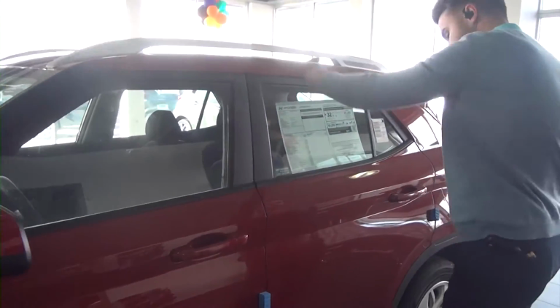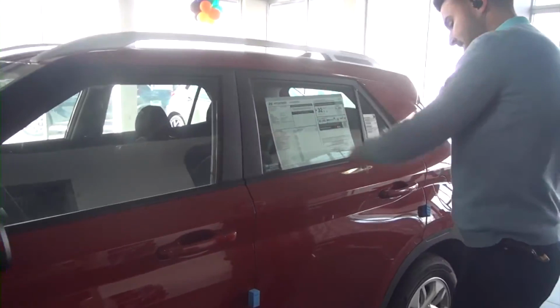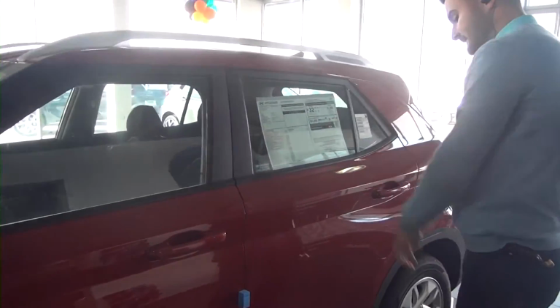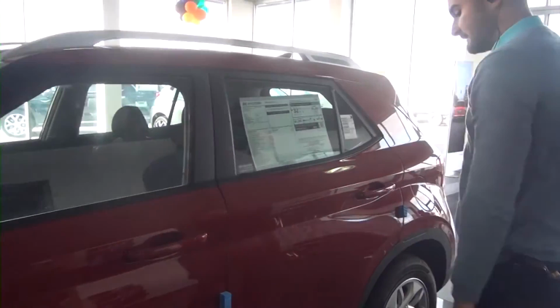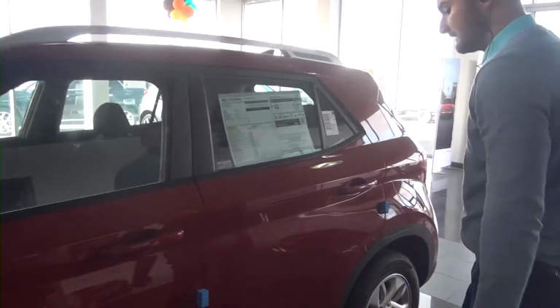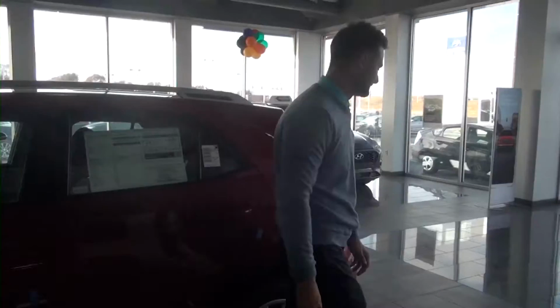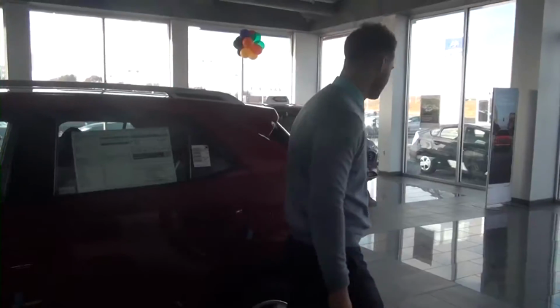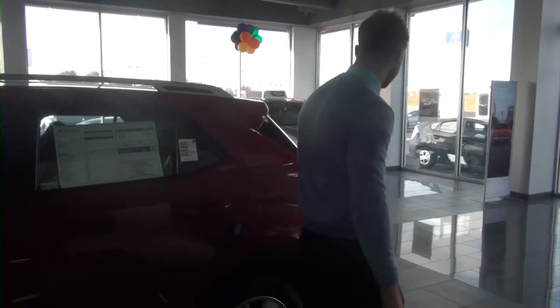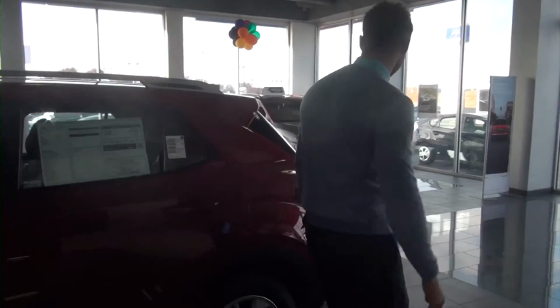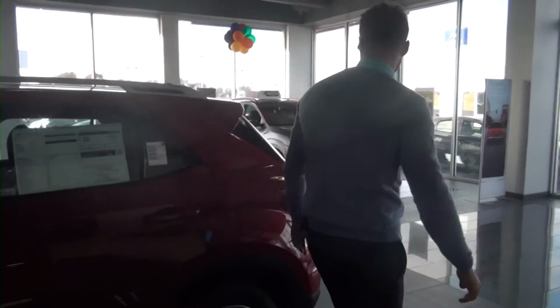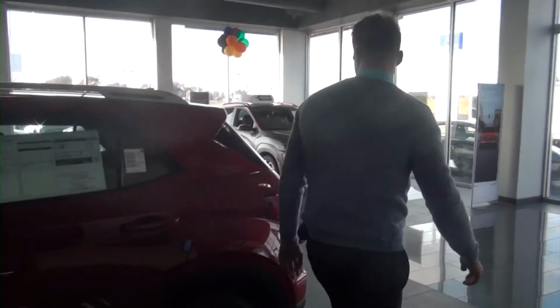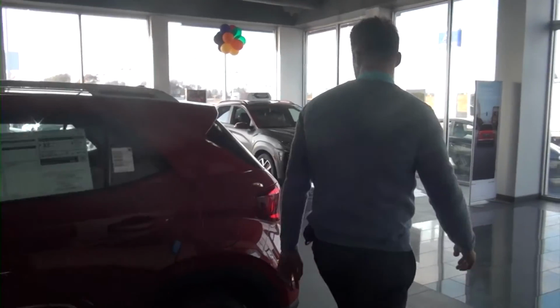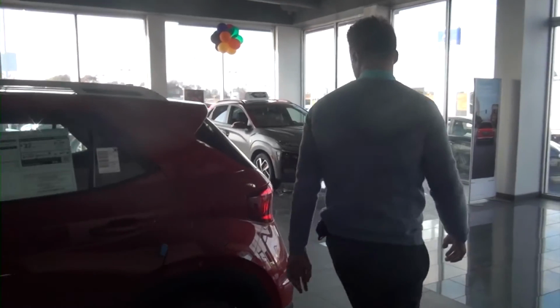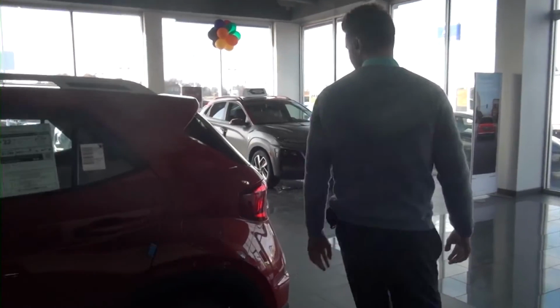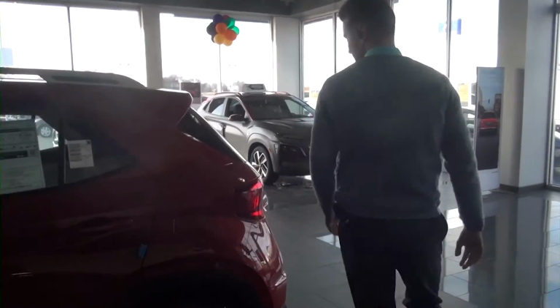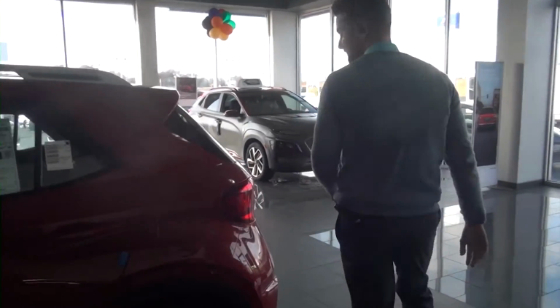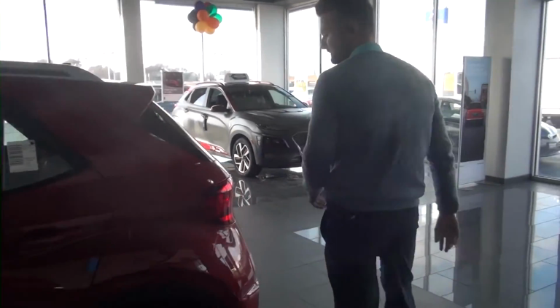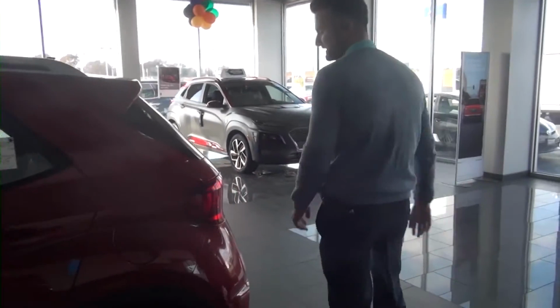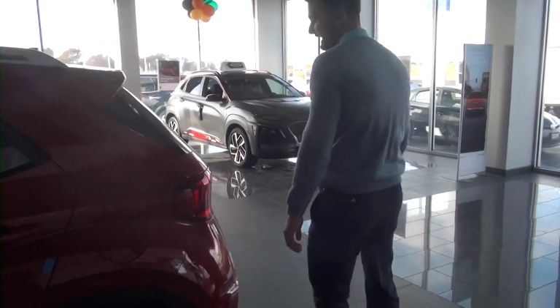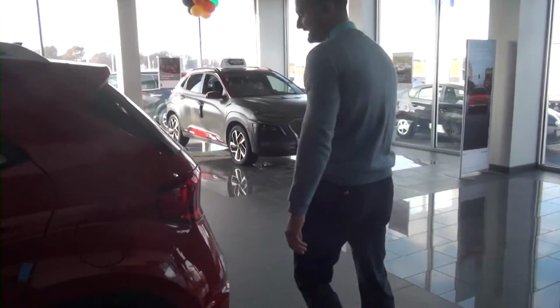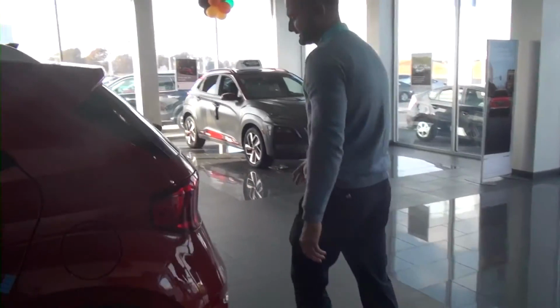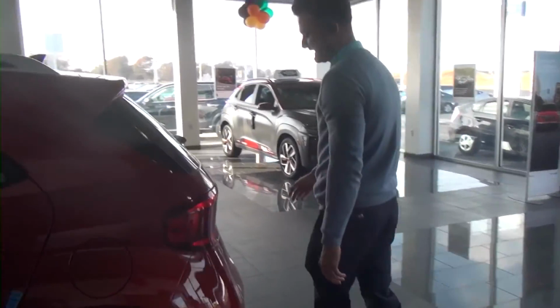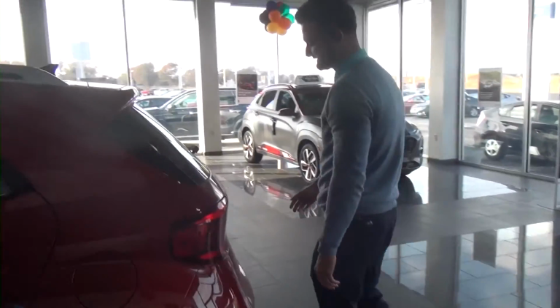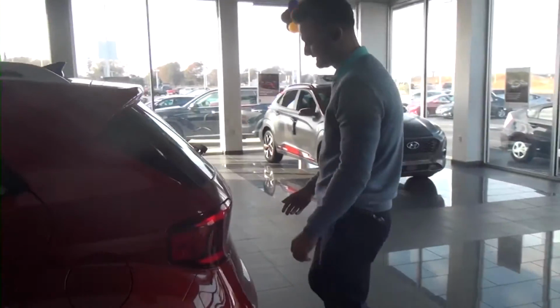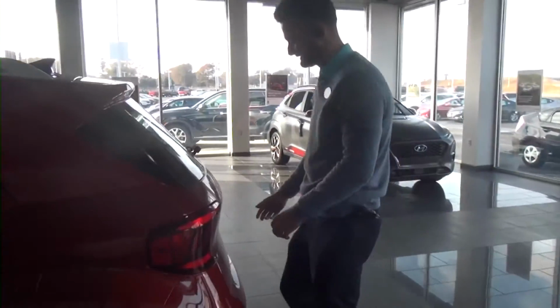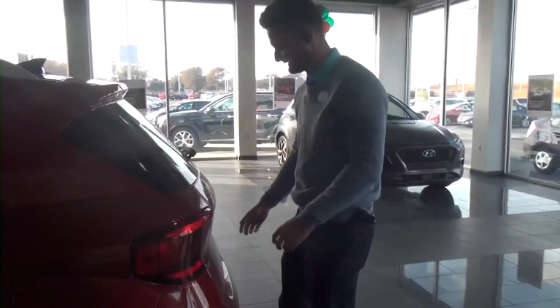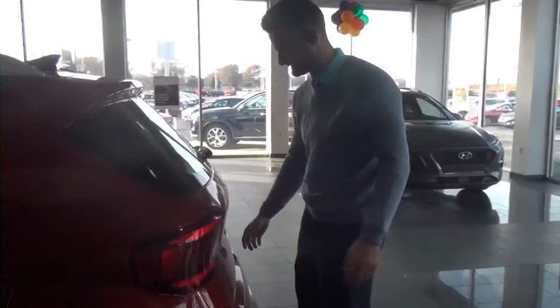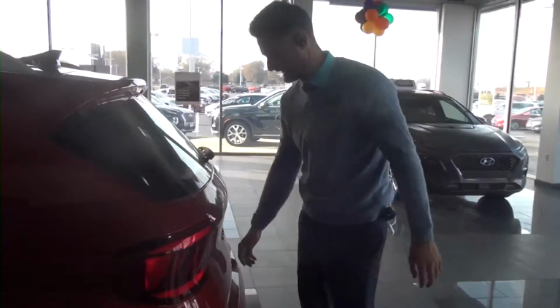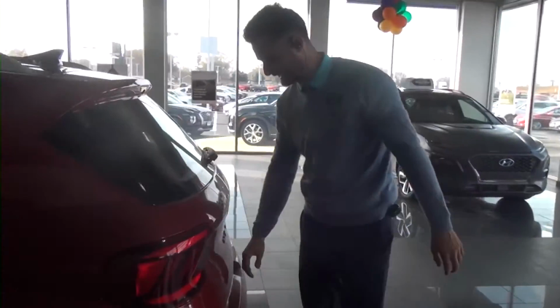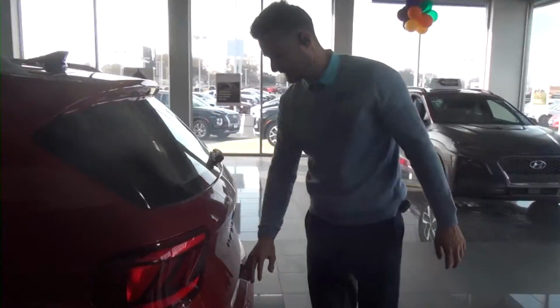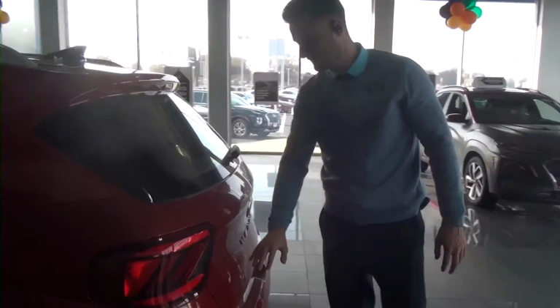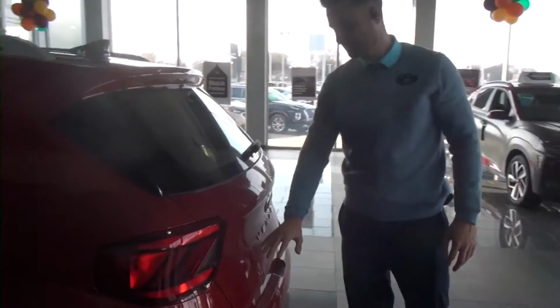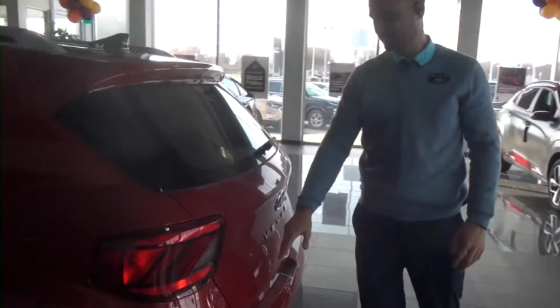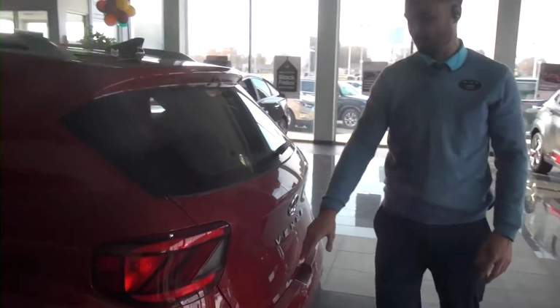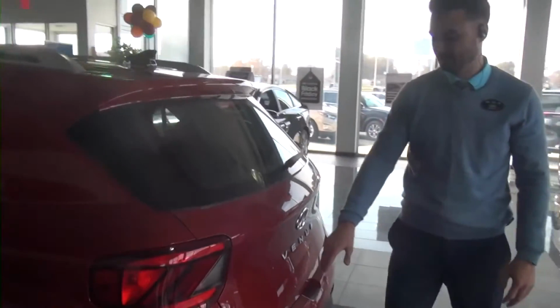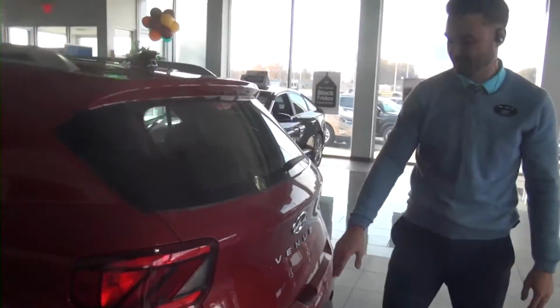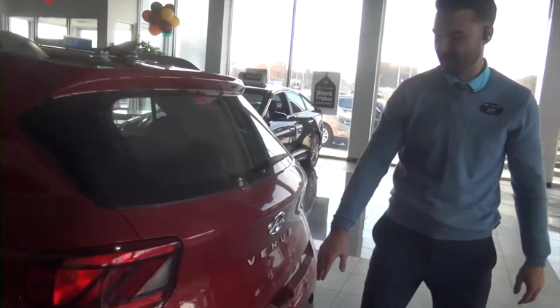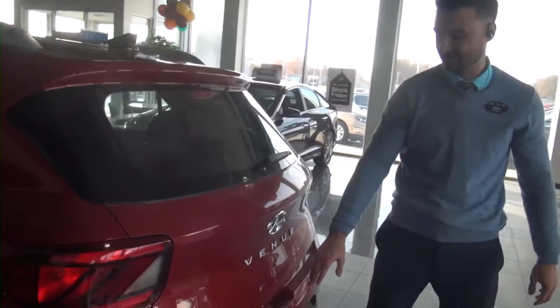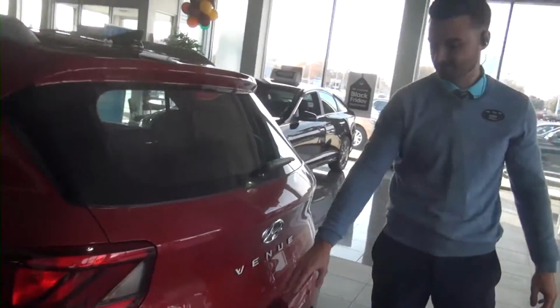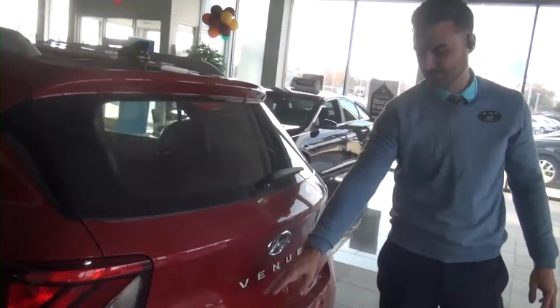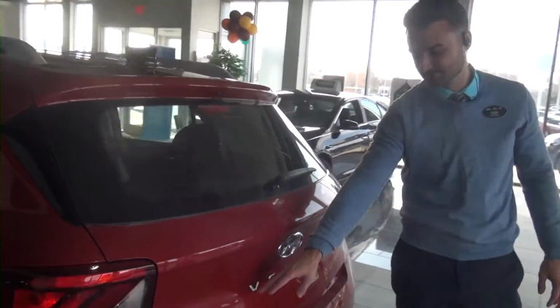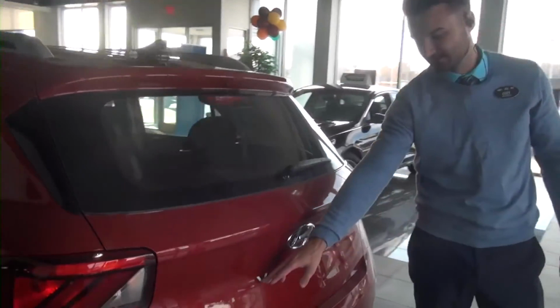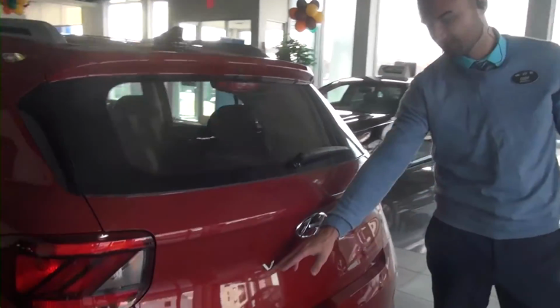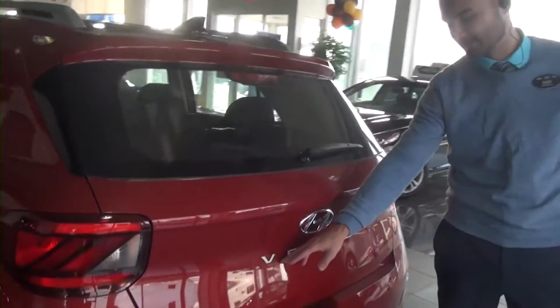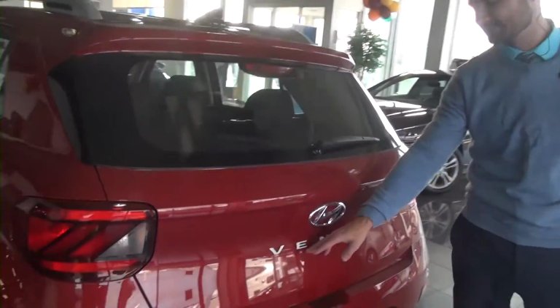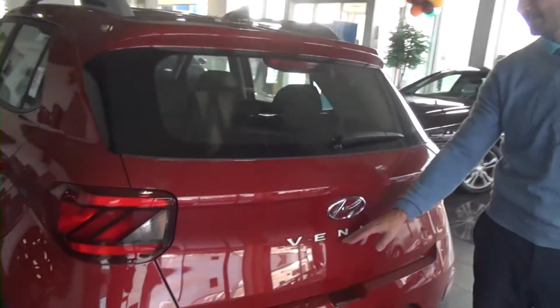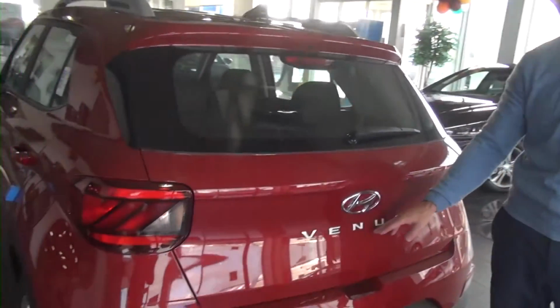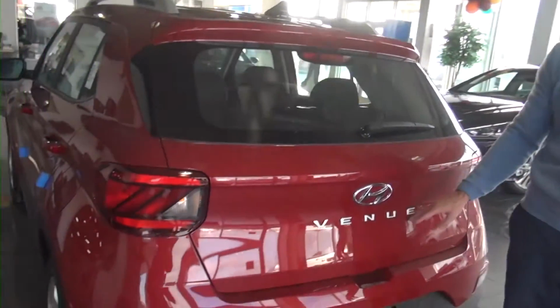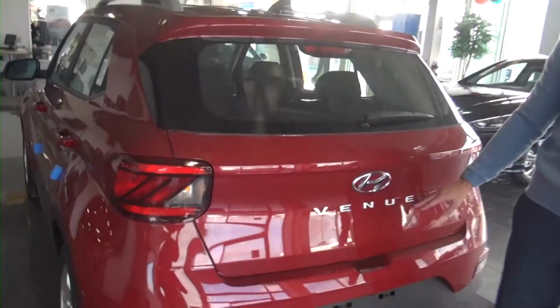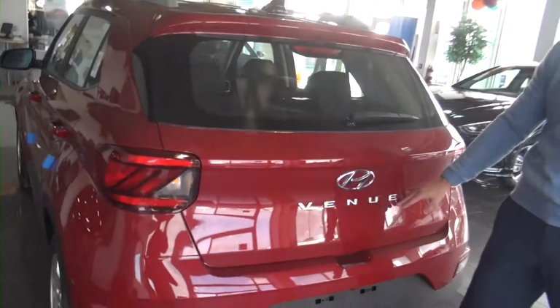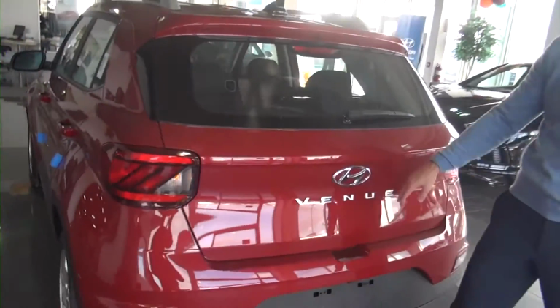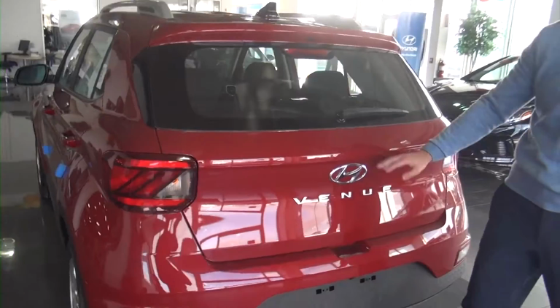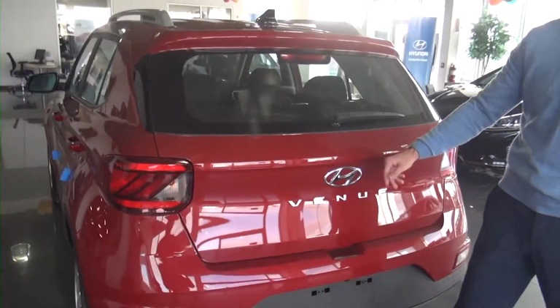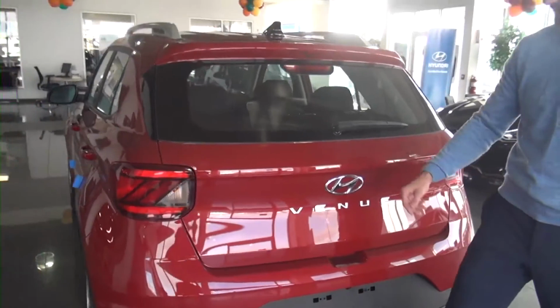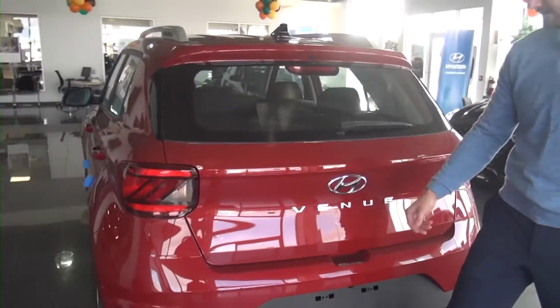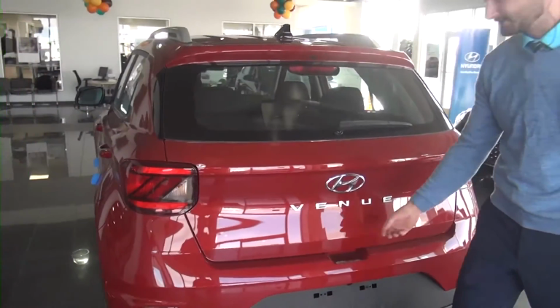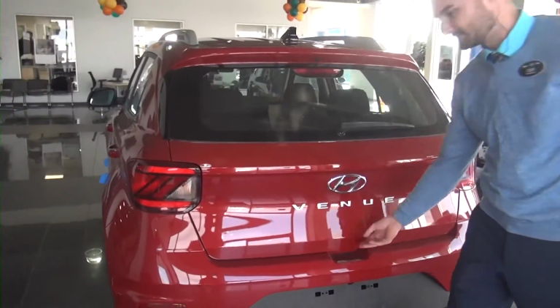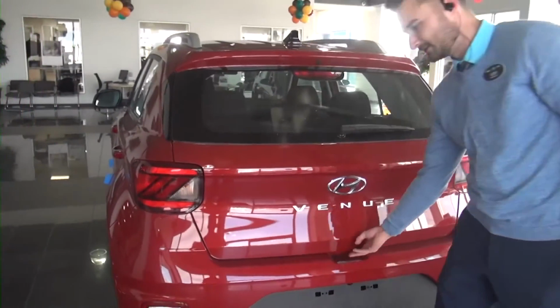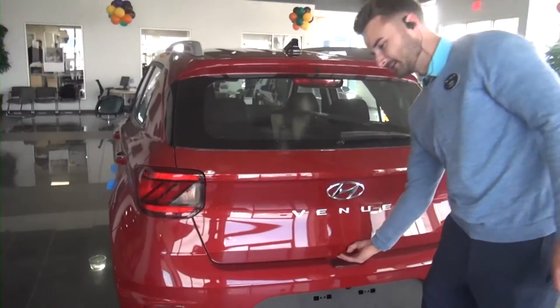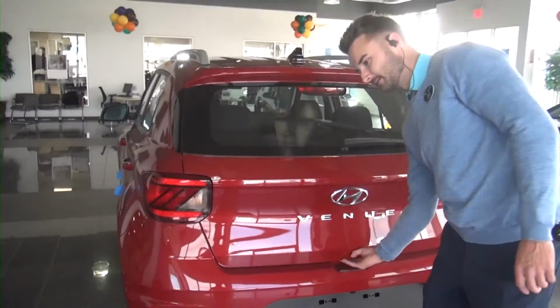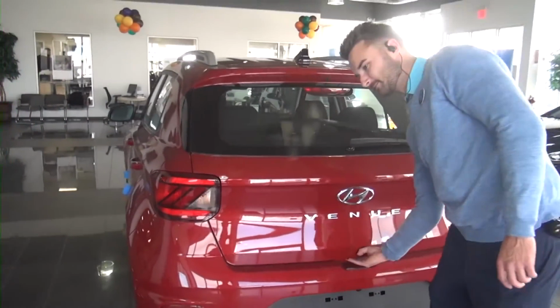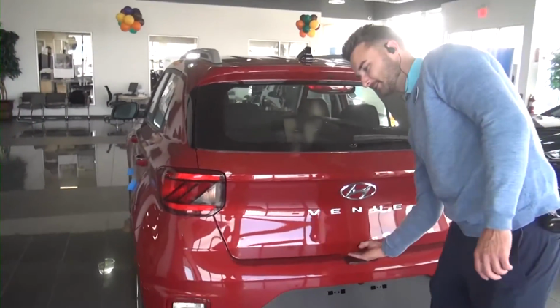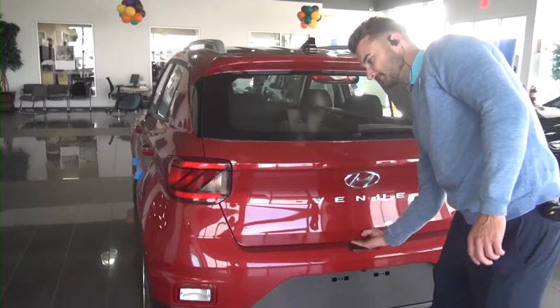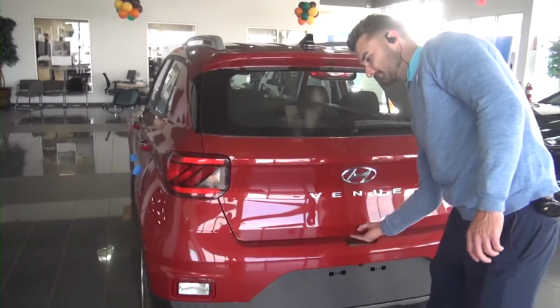Now we'll go ahead and check out the rear of the vehicle, open up the hatch so you guys can see inside. Before I do that, just want you to look at the nice Venue badge — also Hyundai up there too.